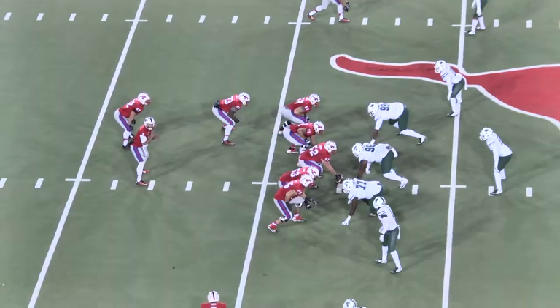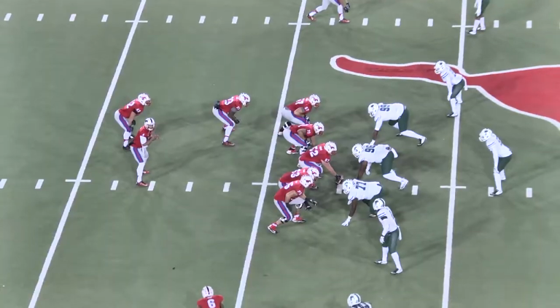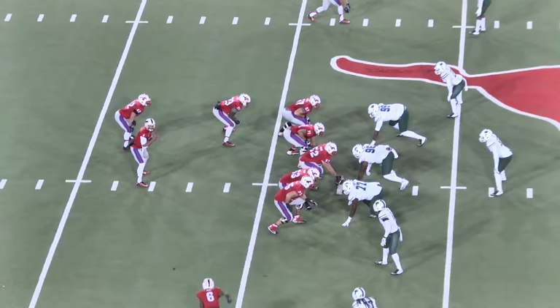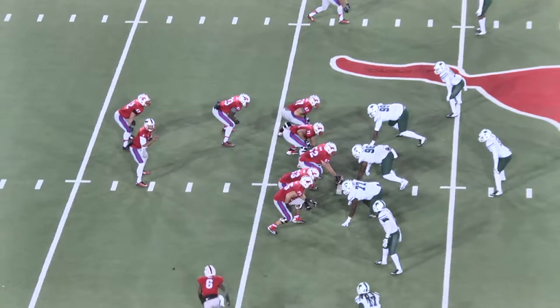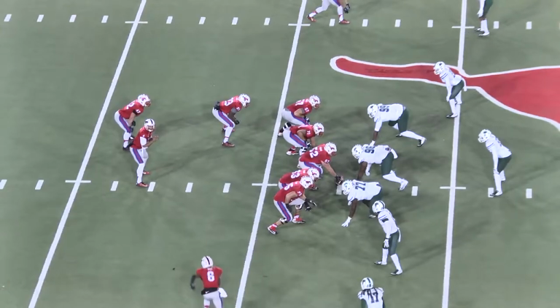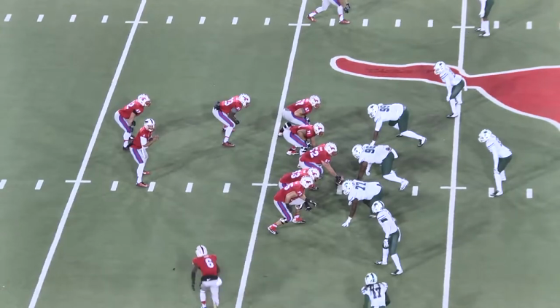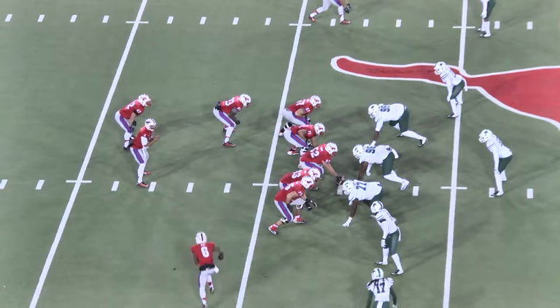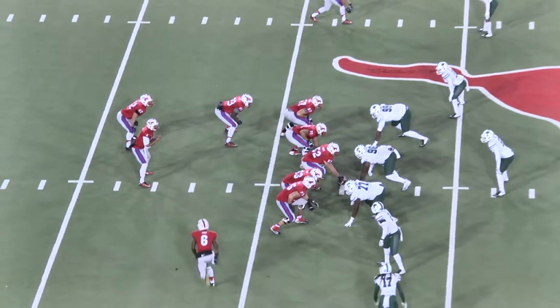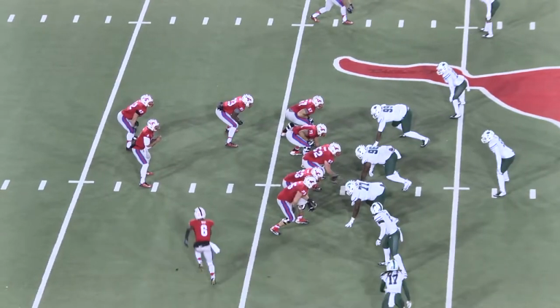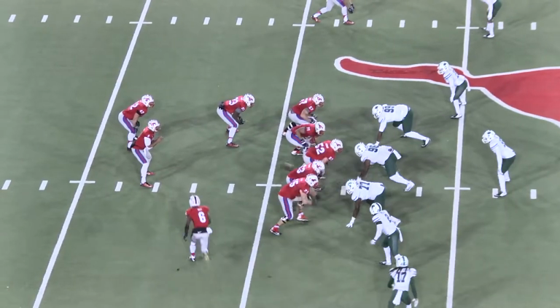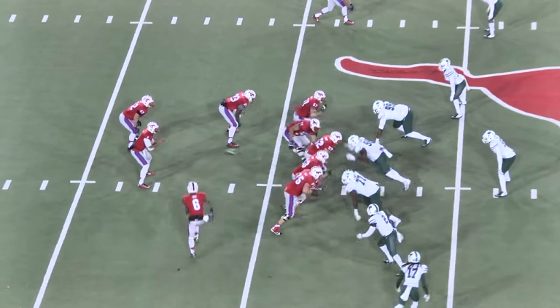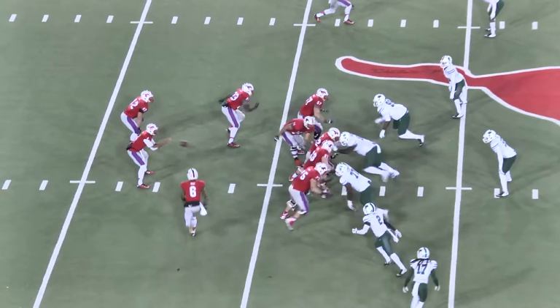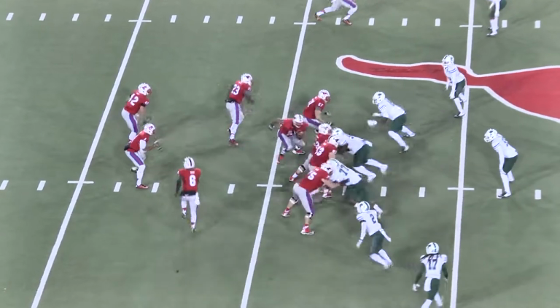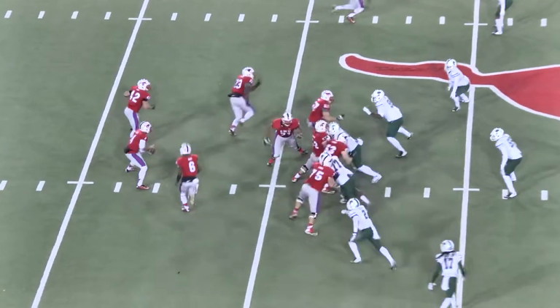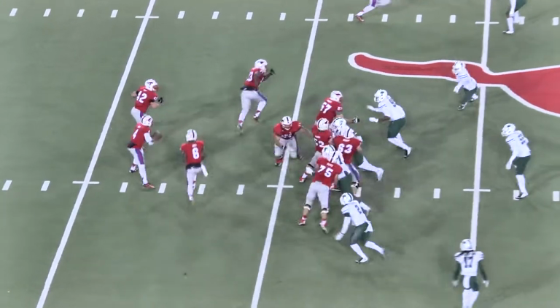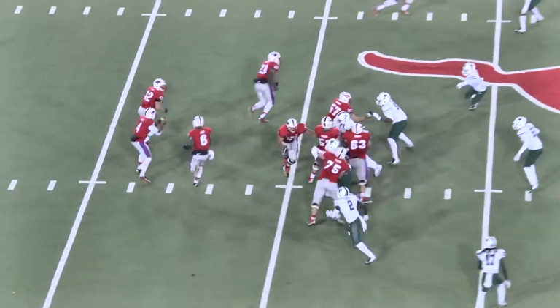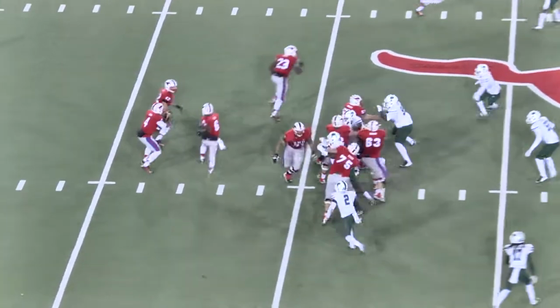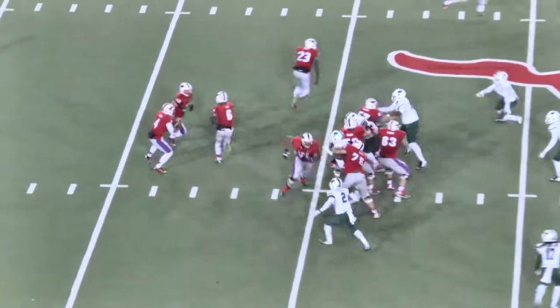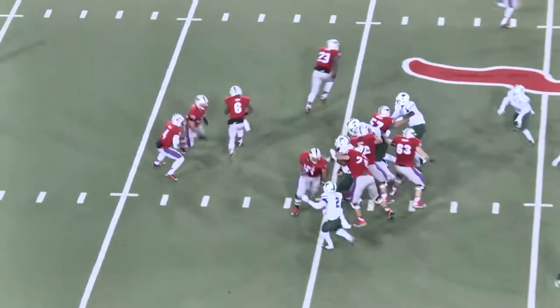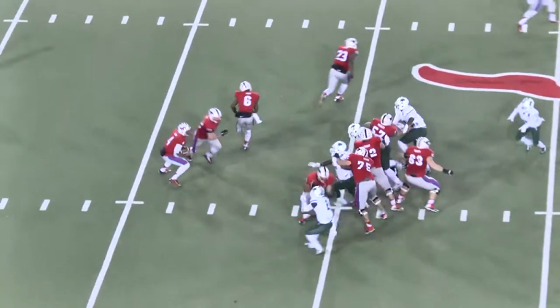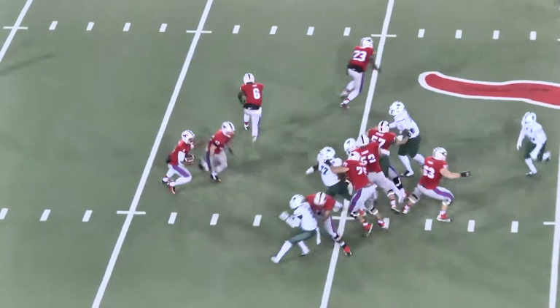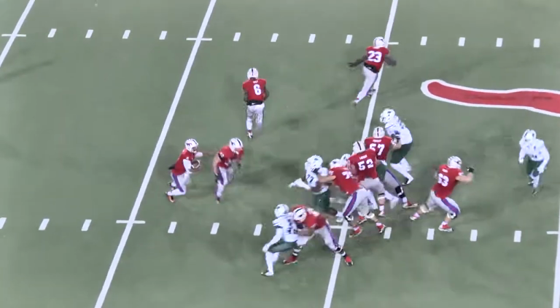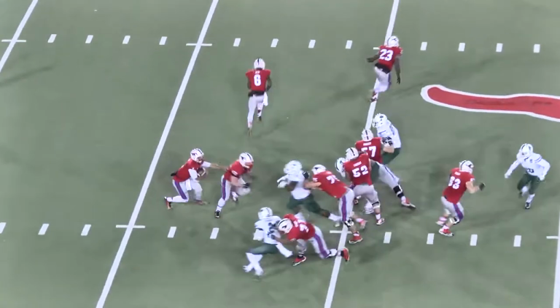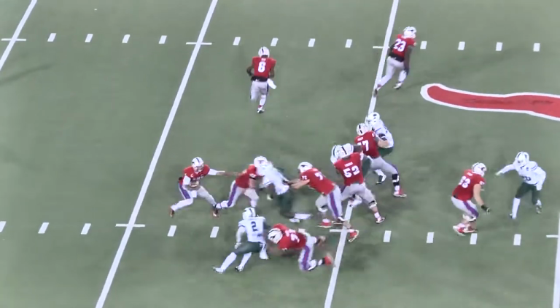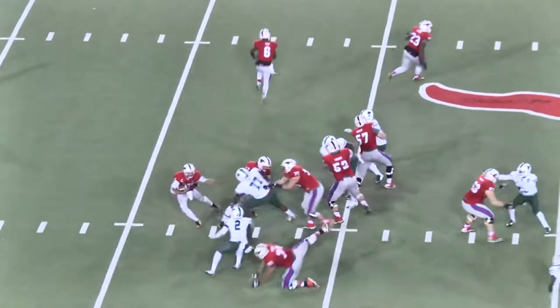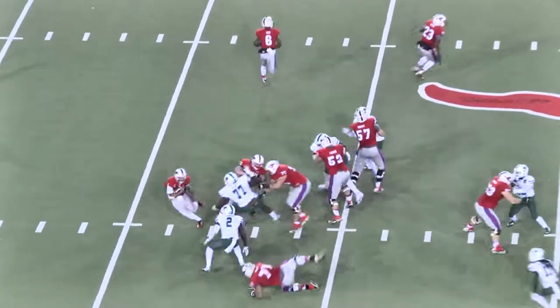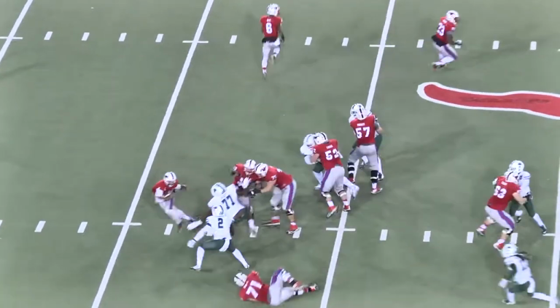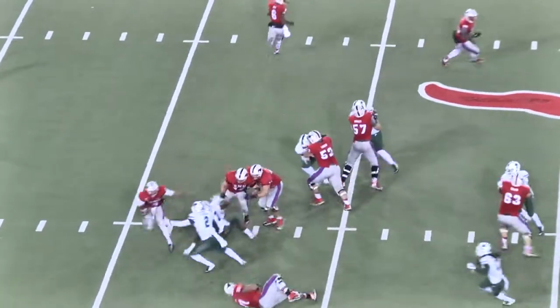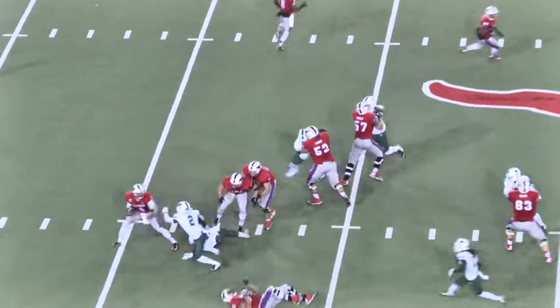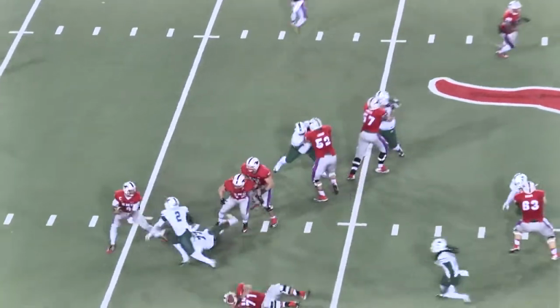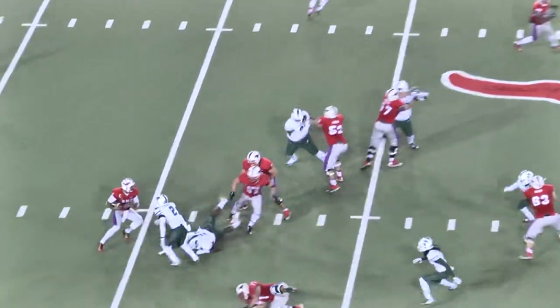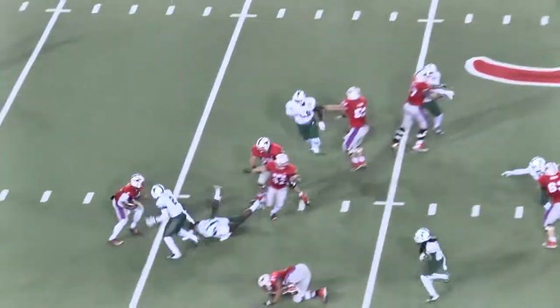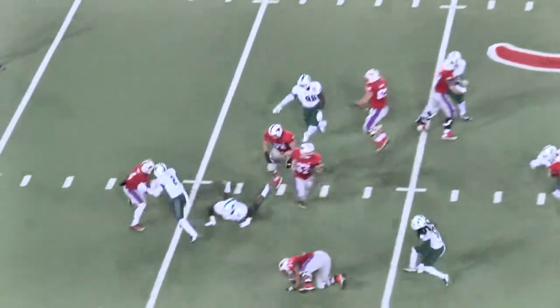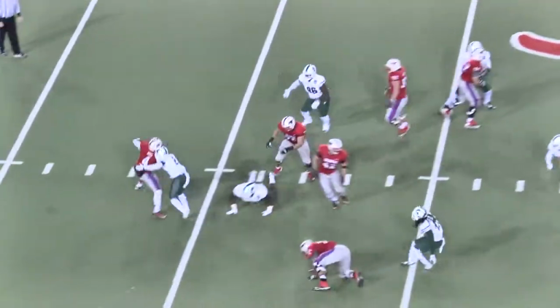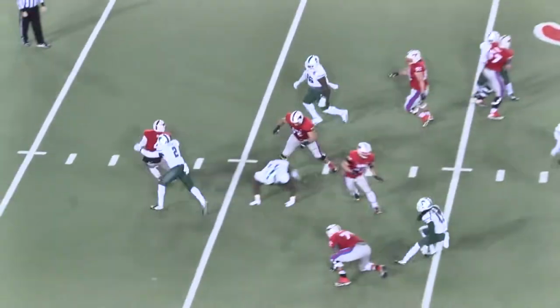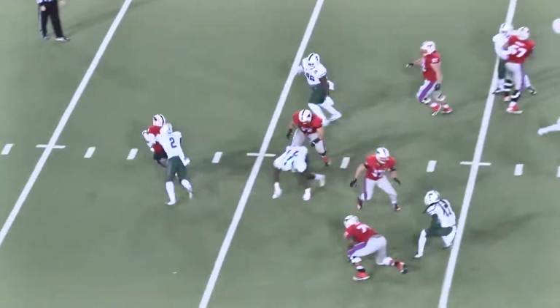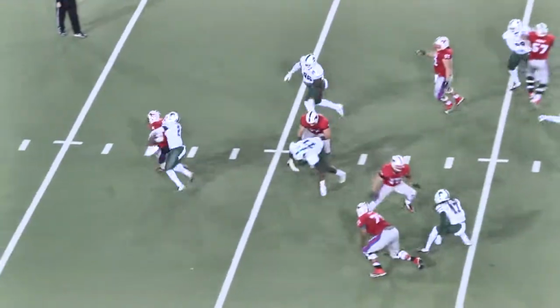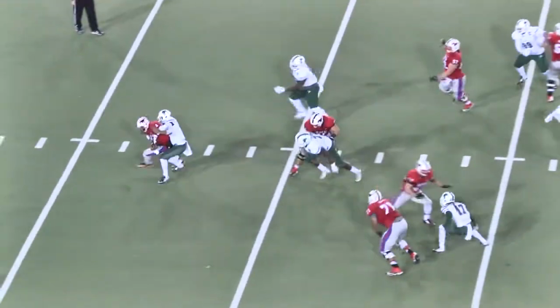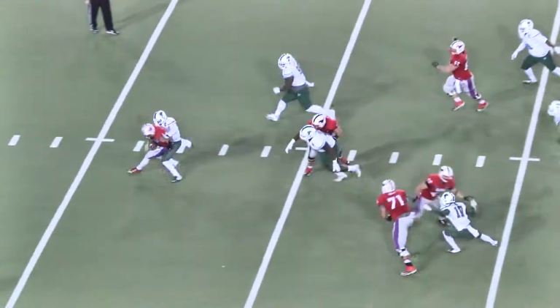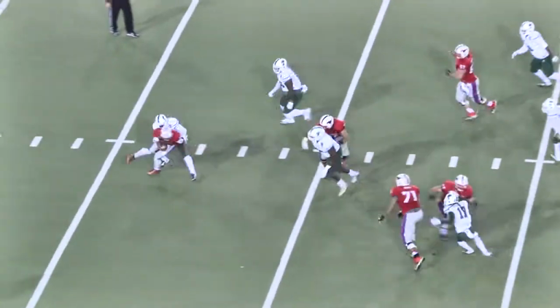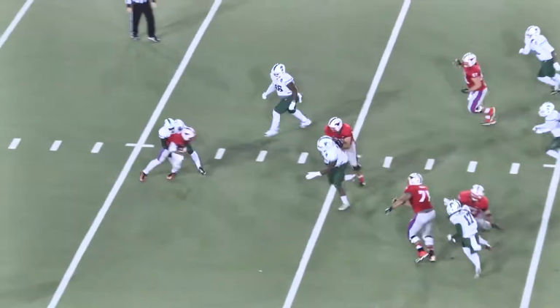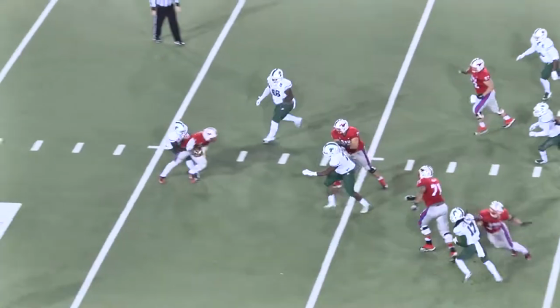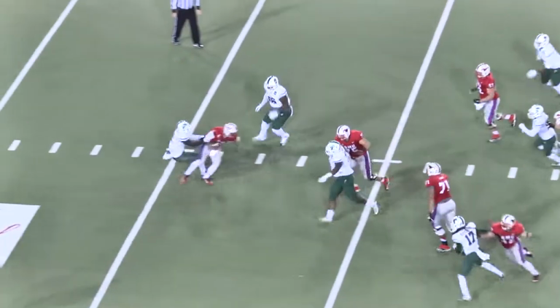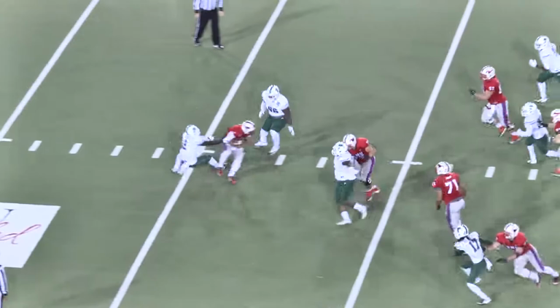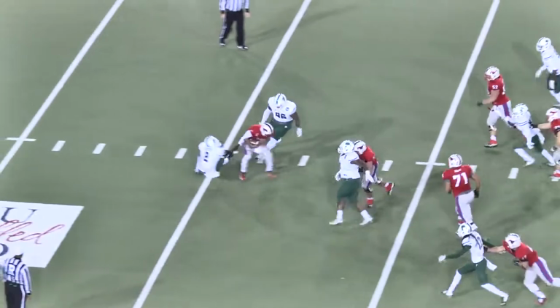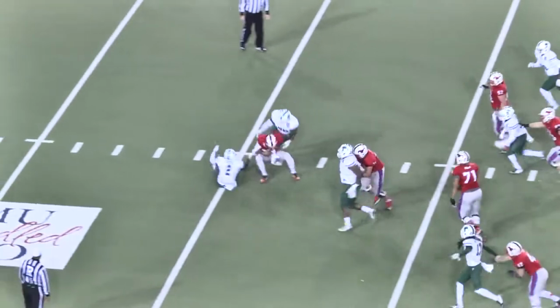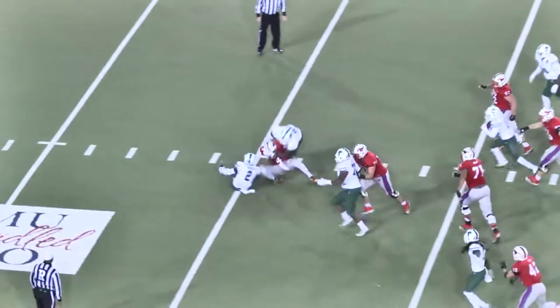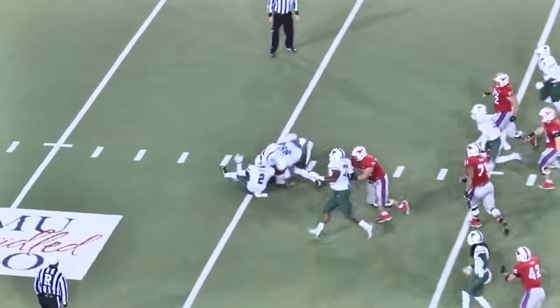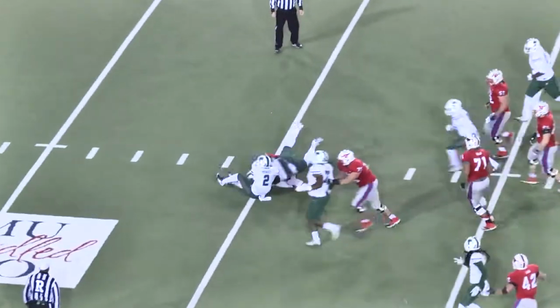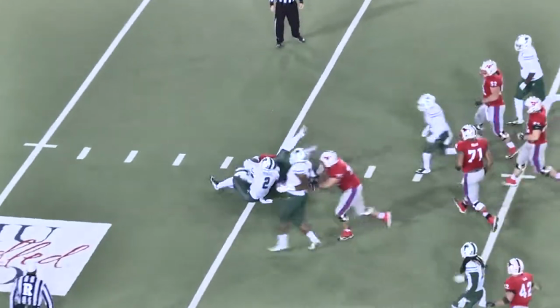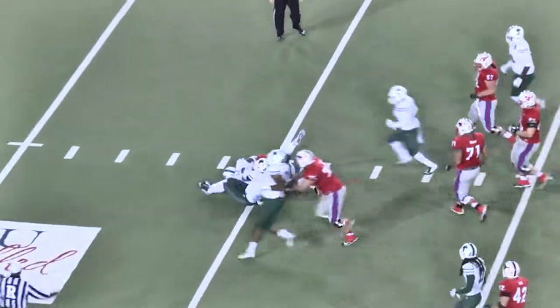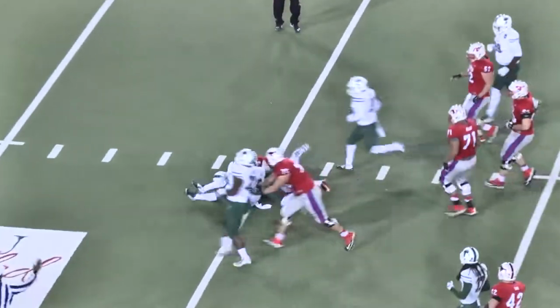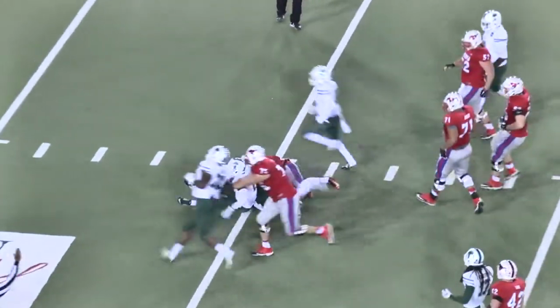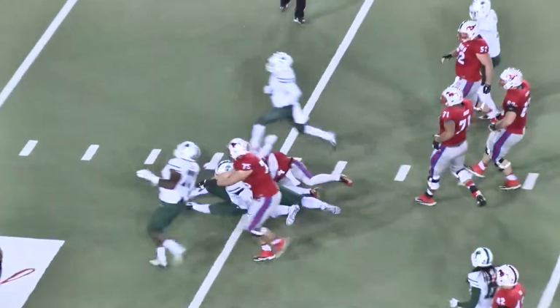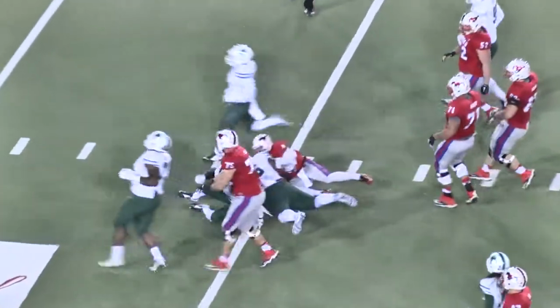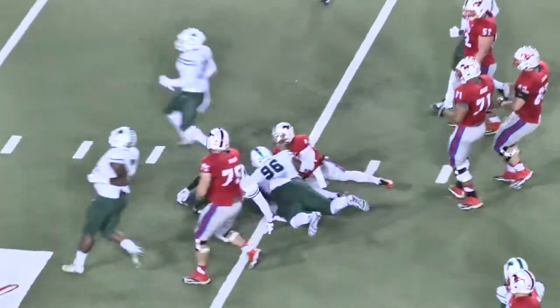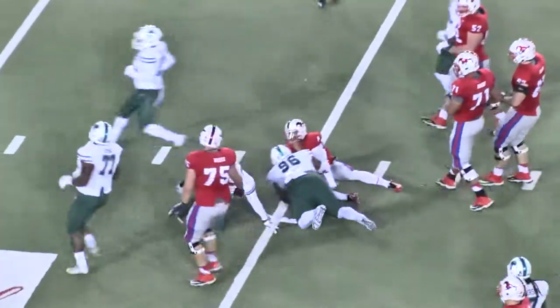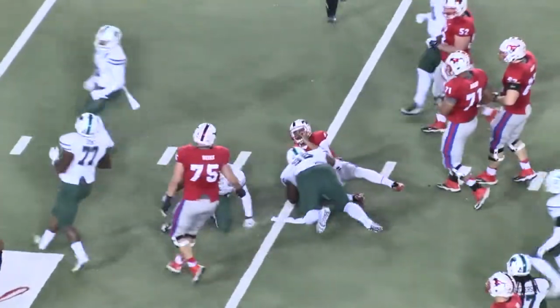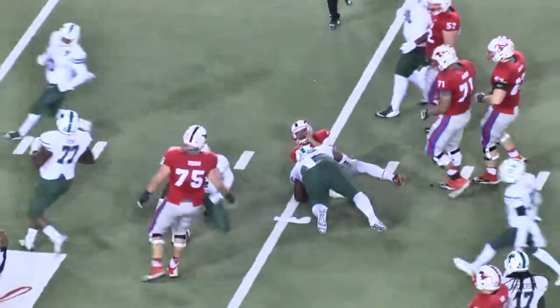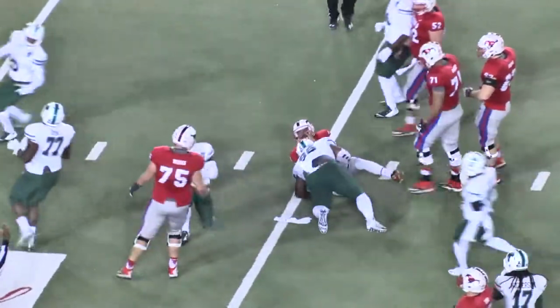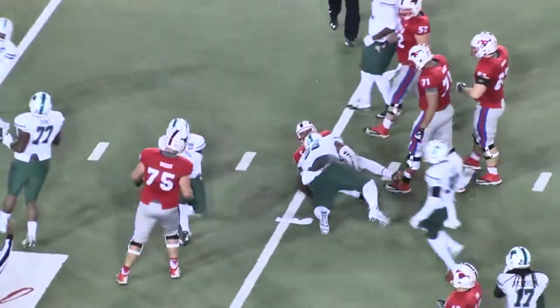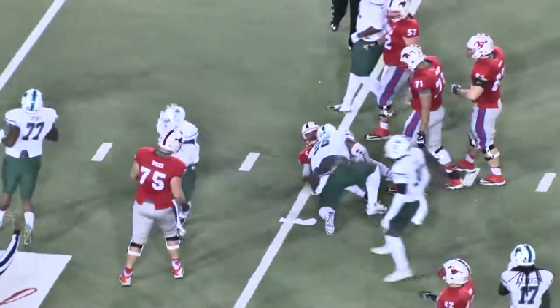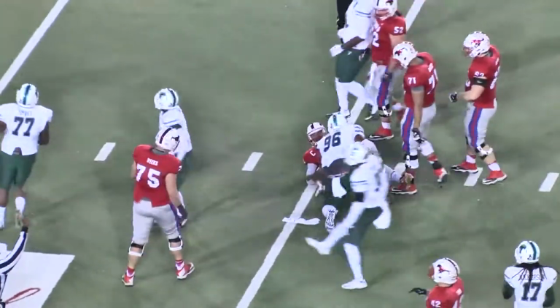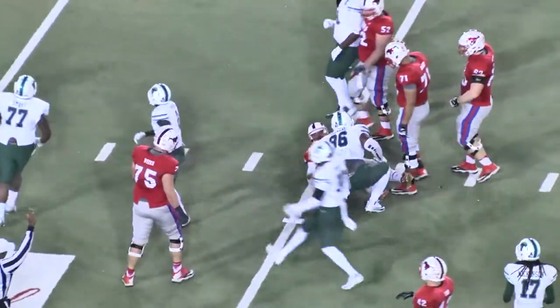Davis in the gun, West will come in motion. Snap, fake the handoff. This time Davis is going to be bottled up and dropped — sack time.